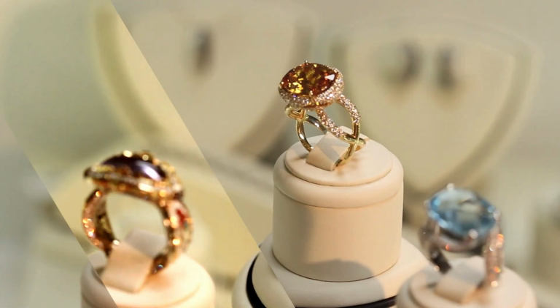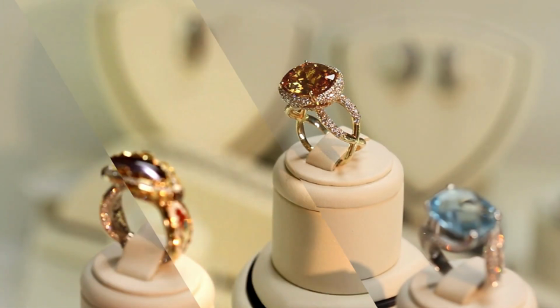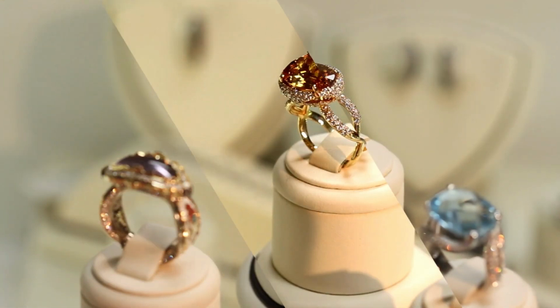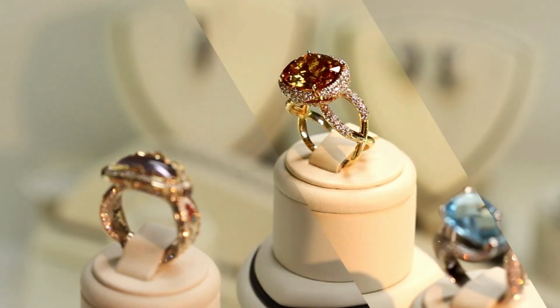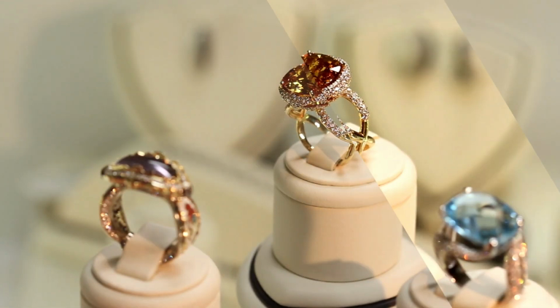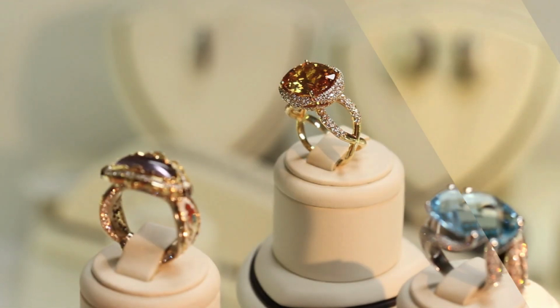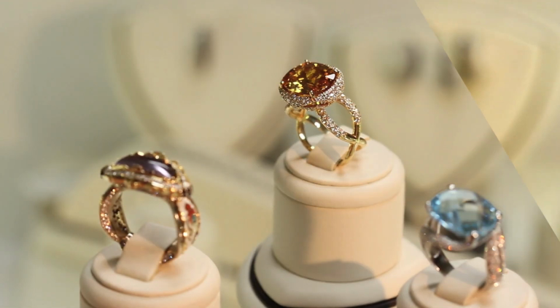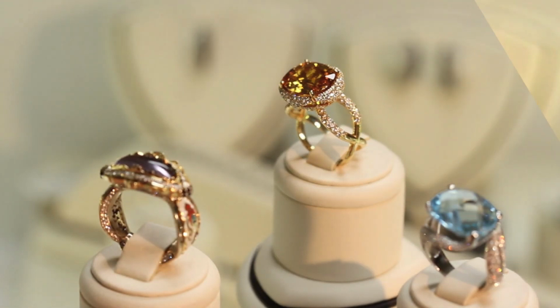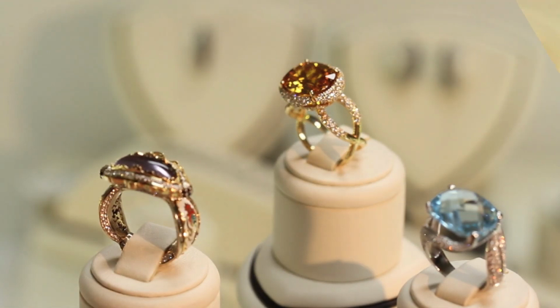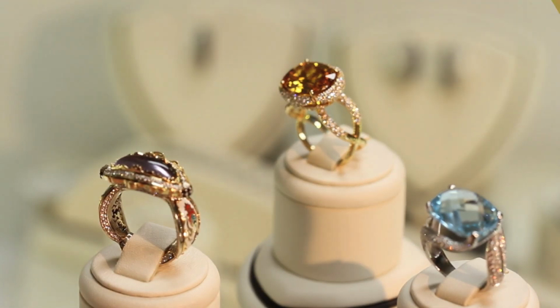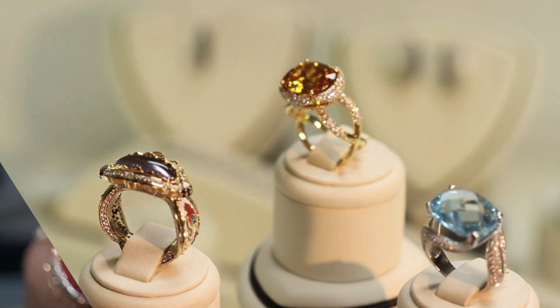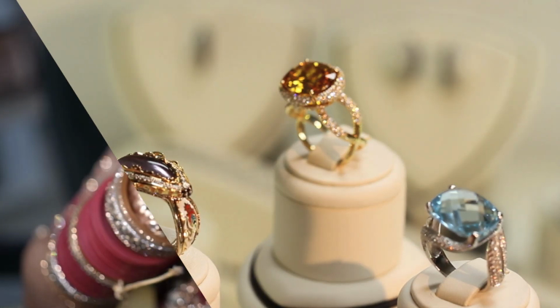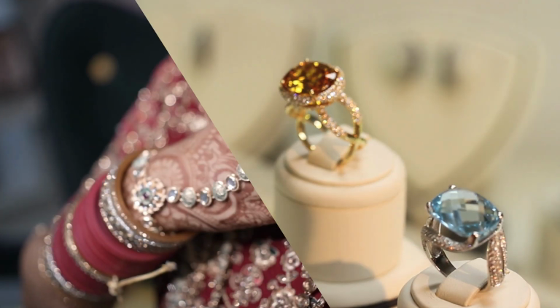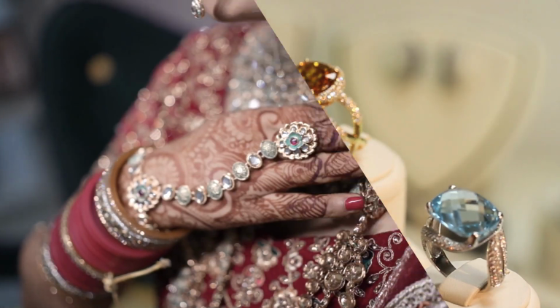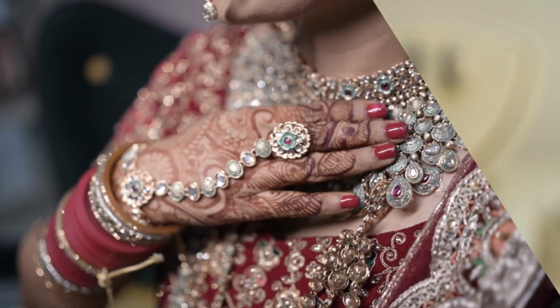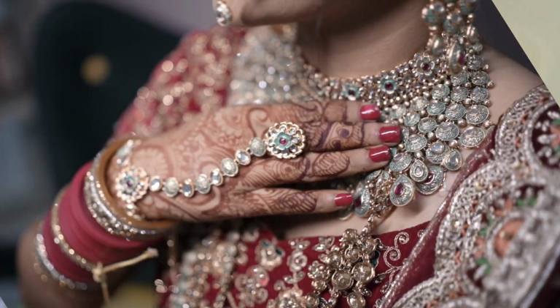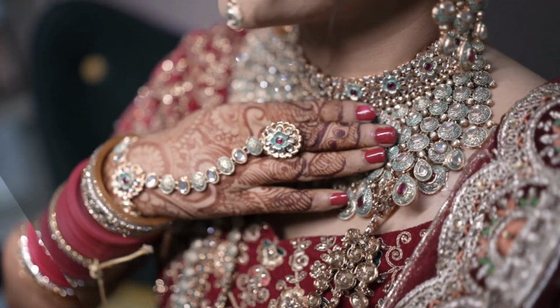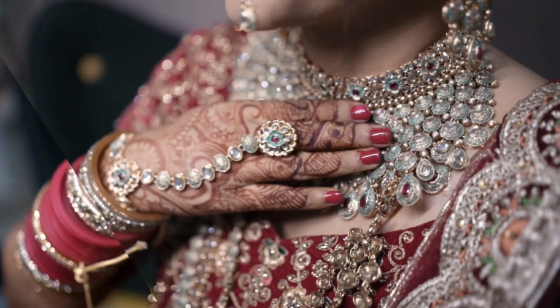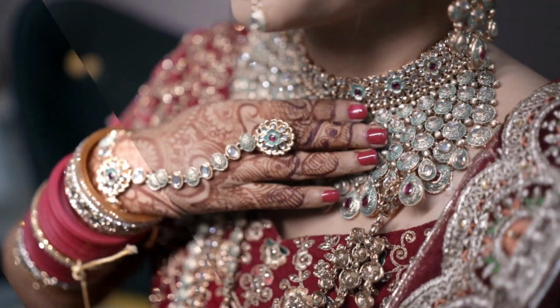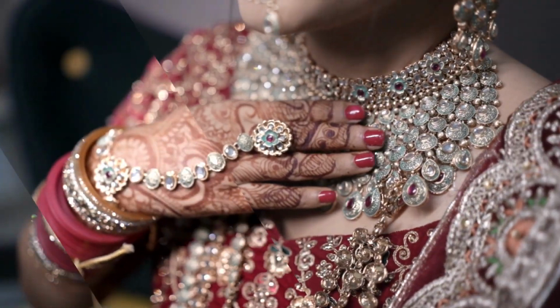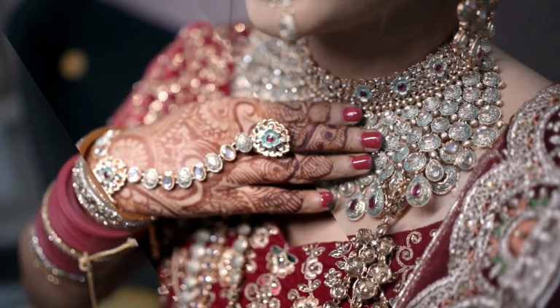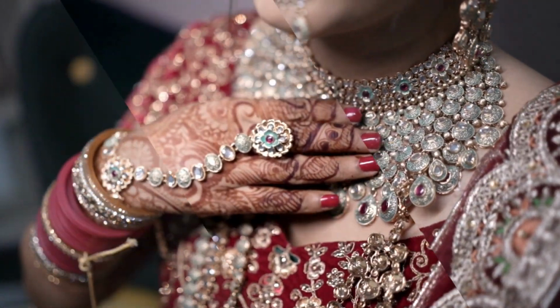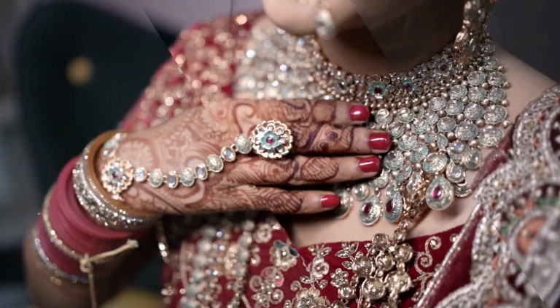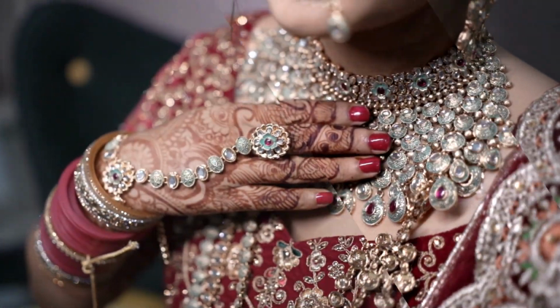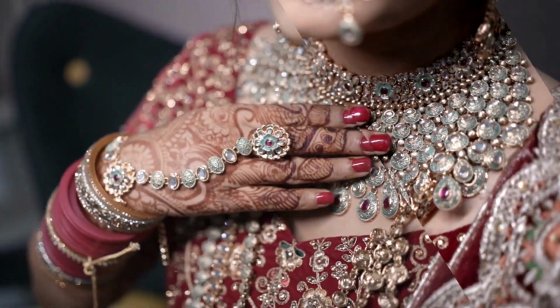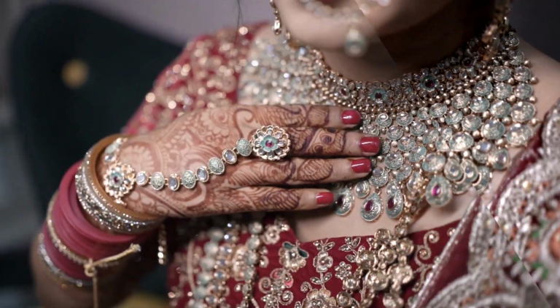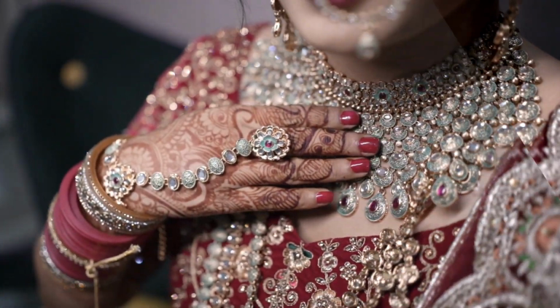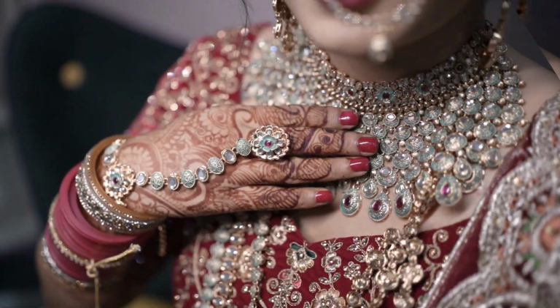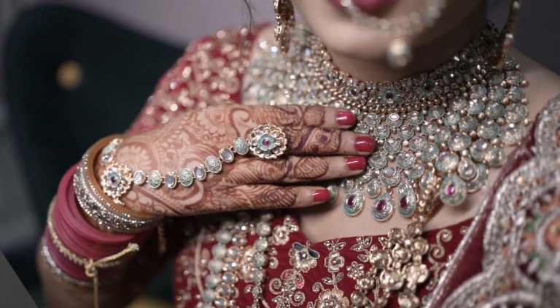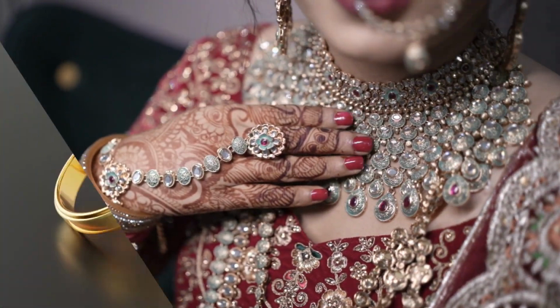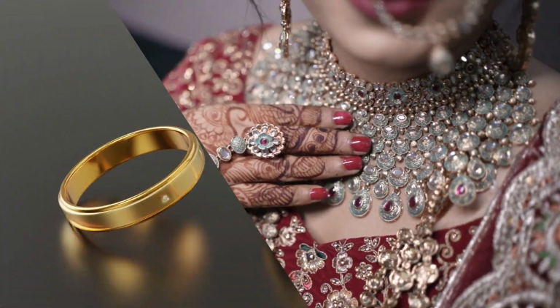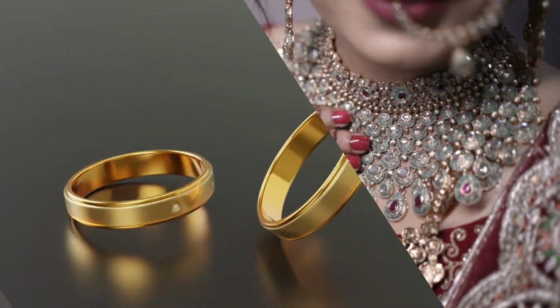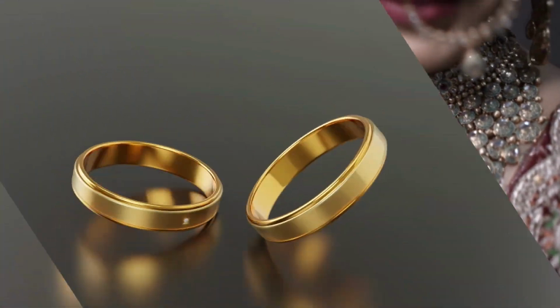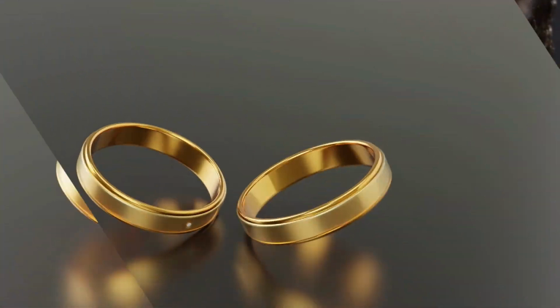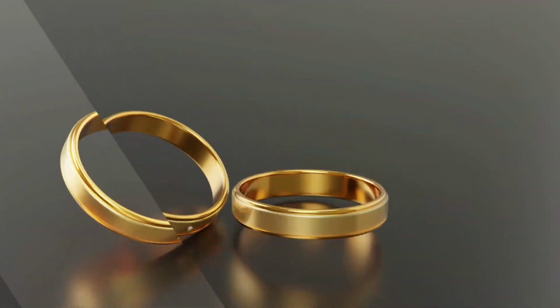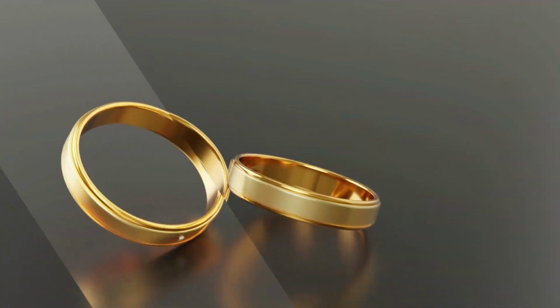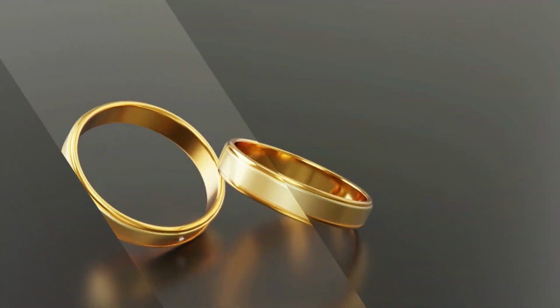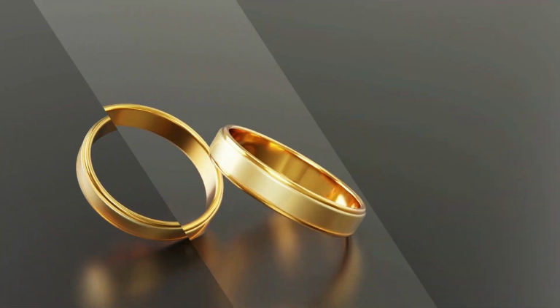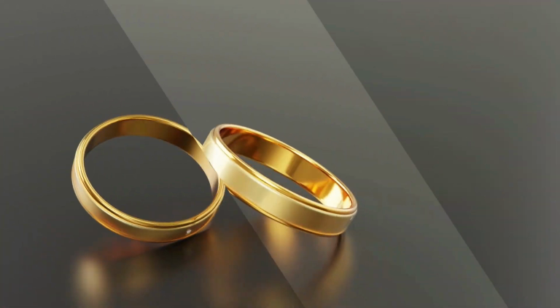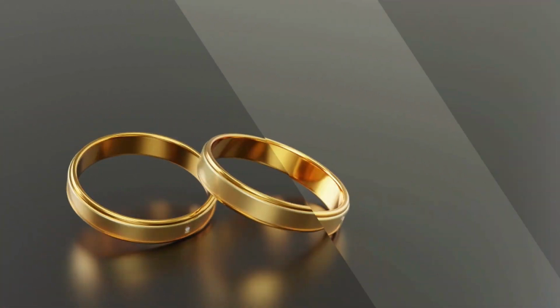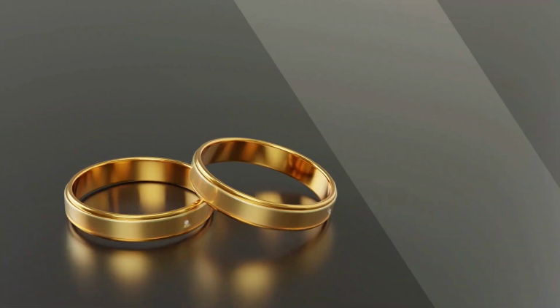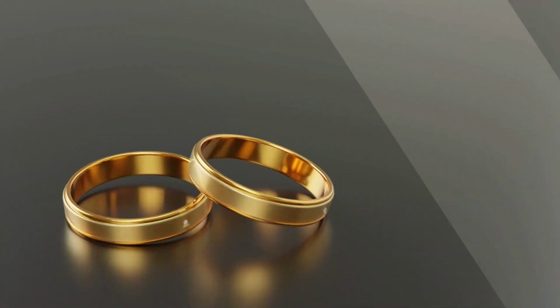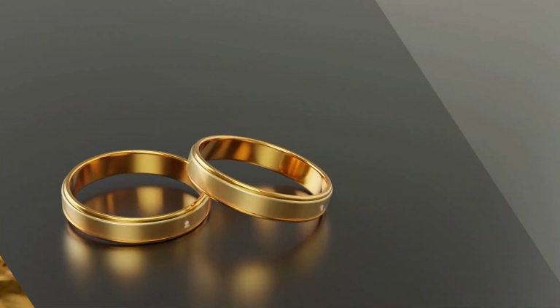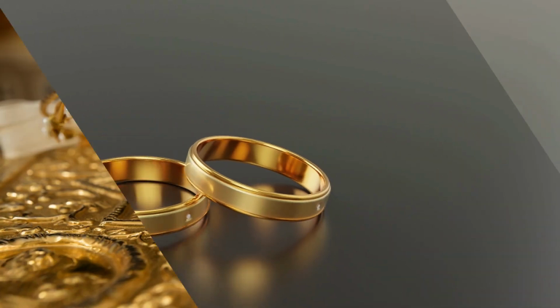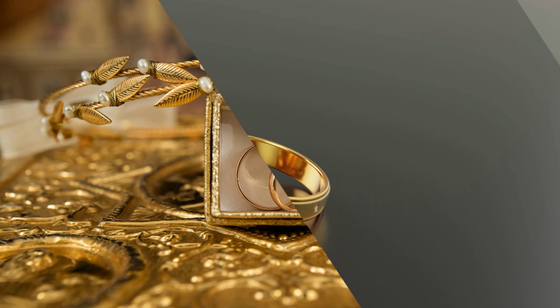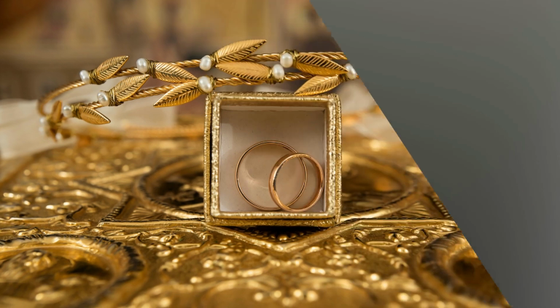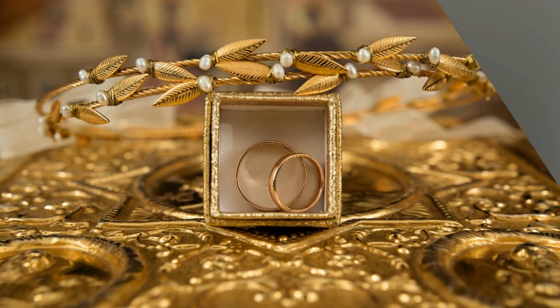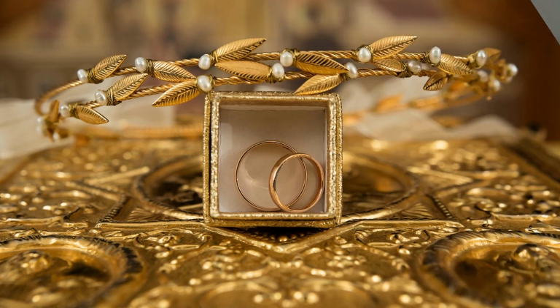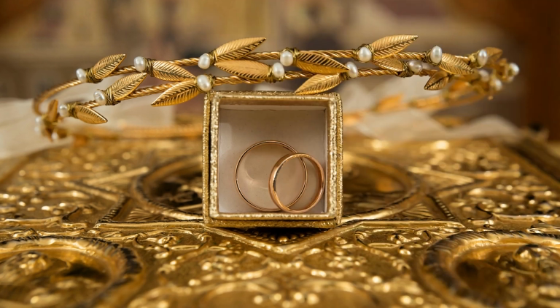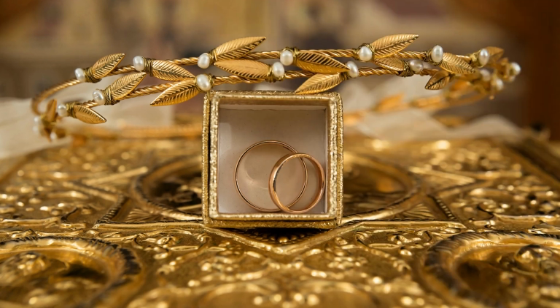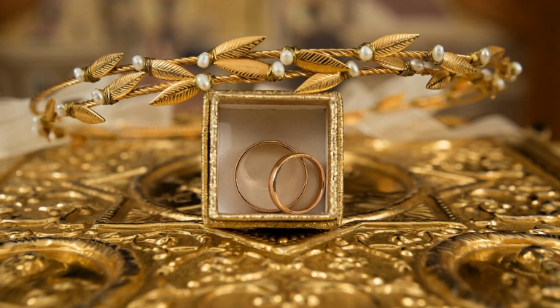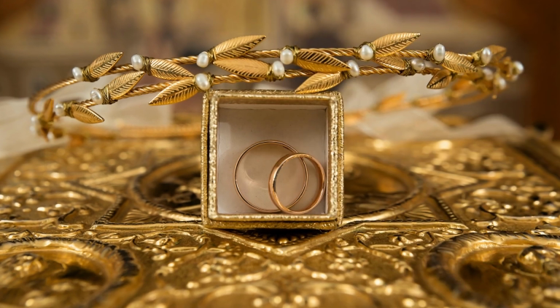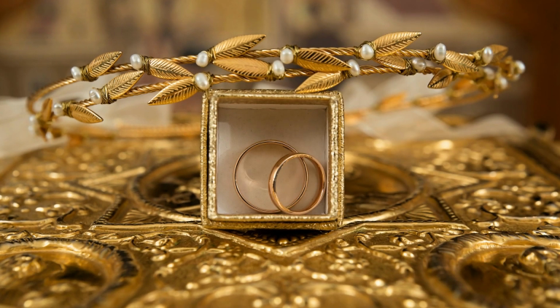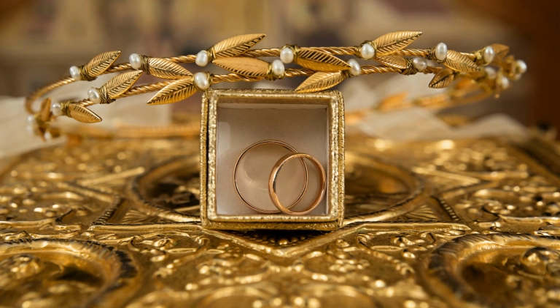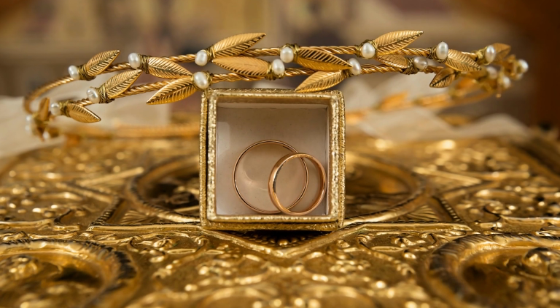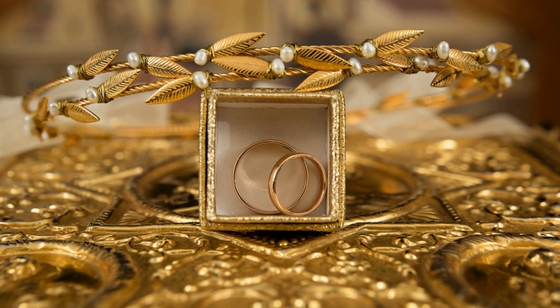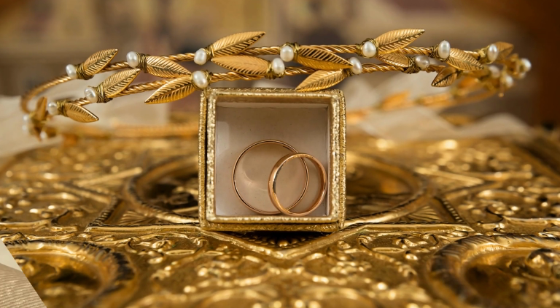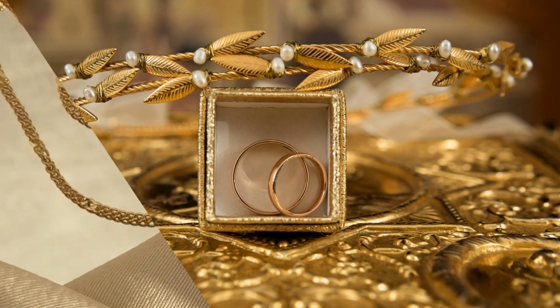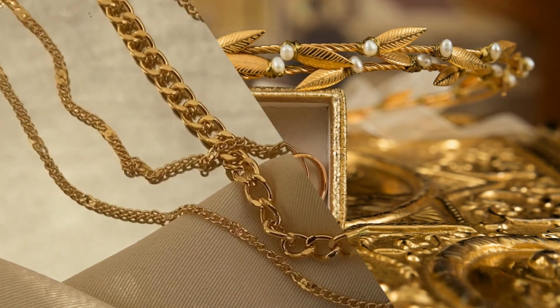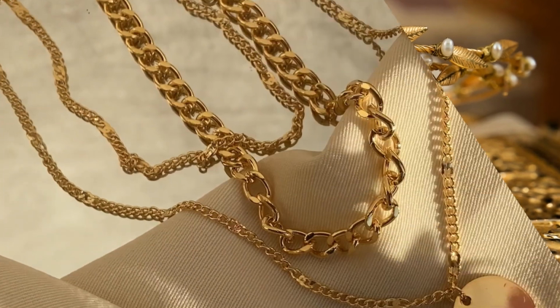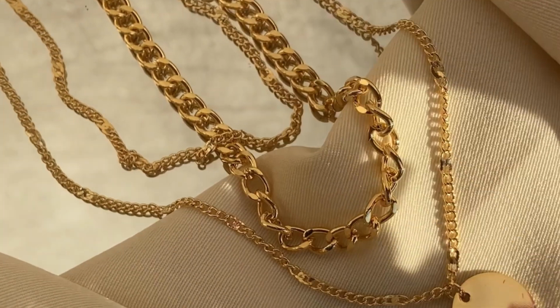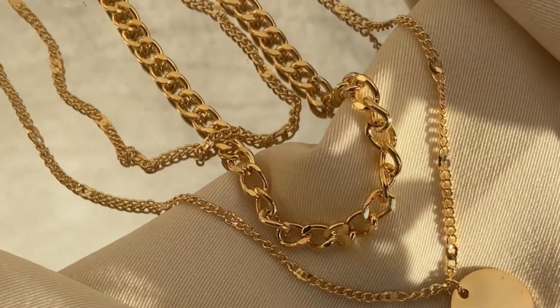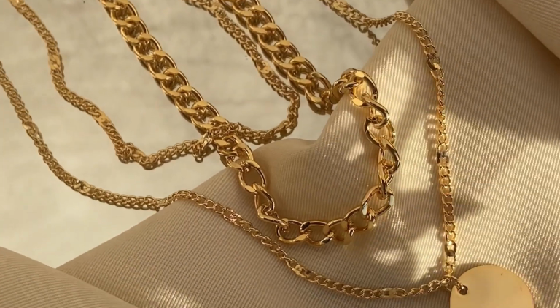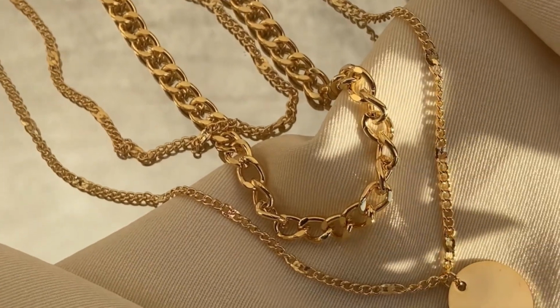Jewelry is more than just an accessory. It's a symbol of elegance, heritage and craftsmanship.